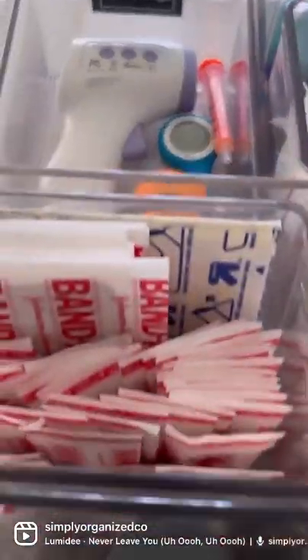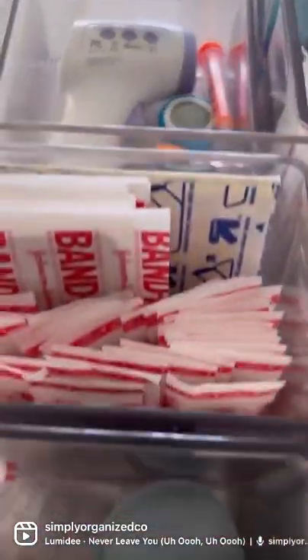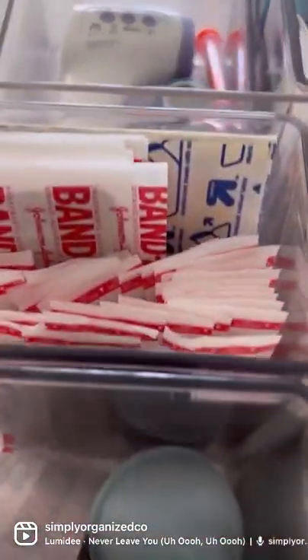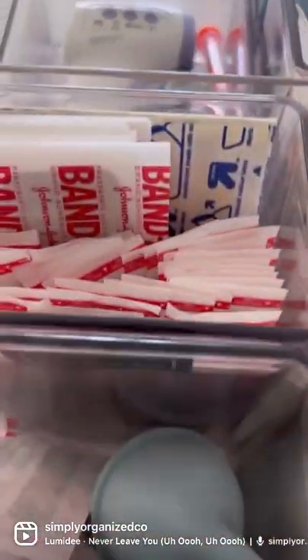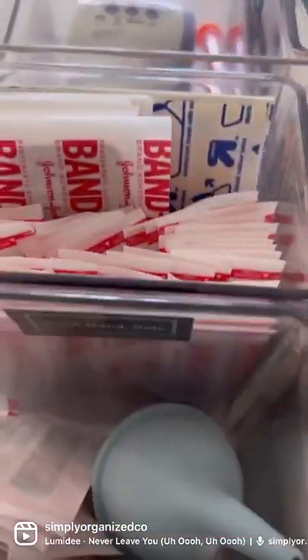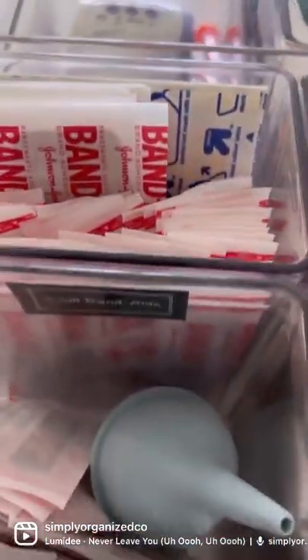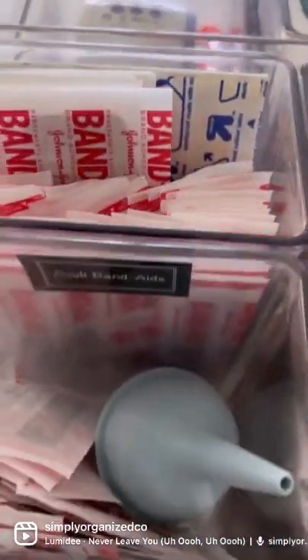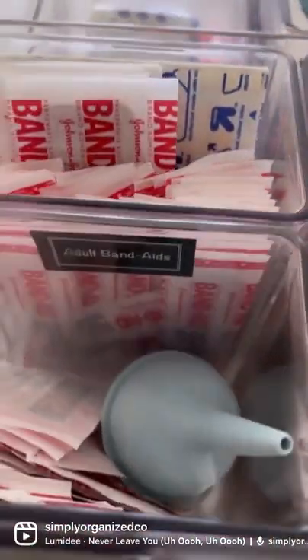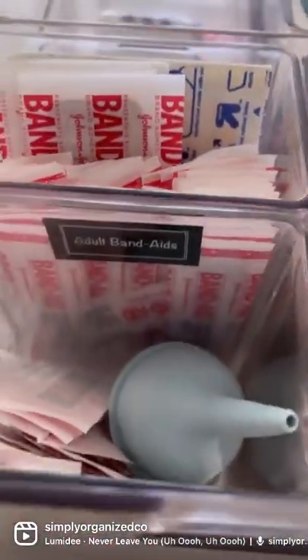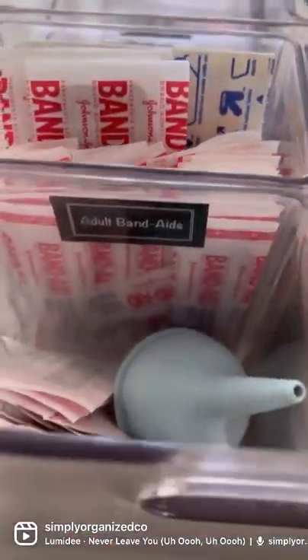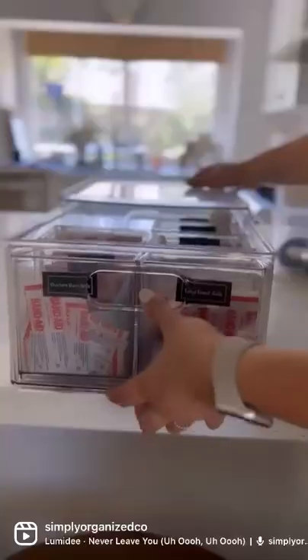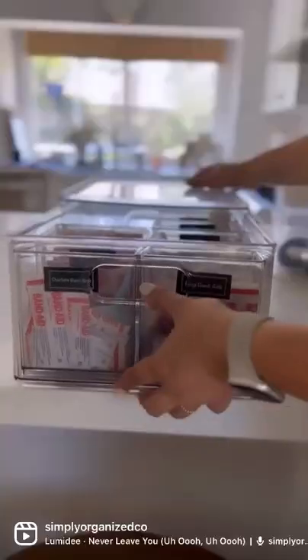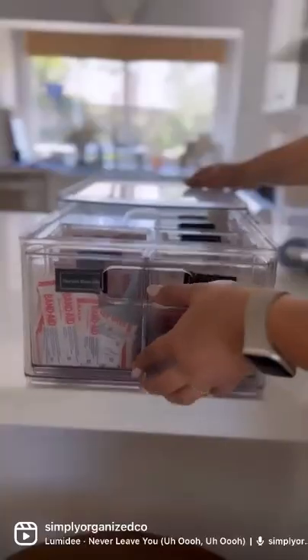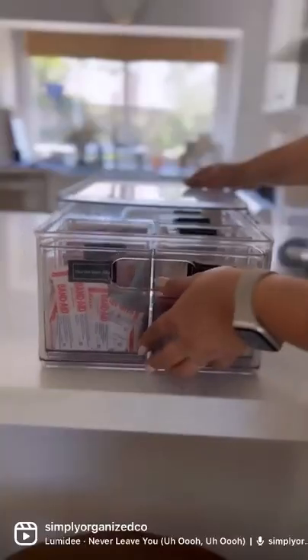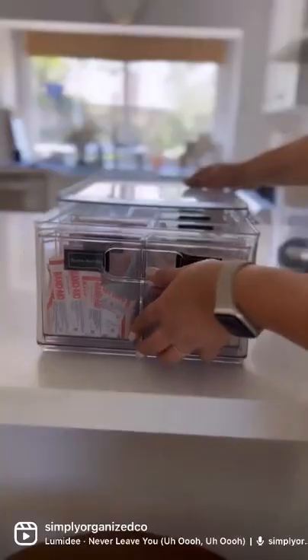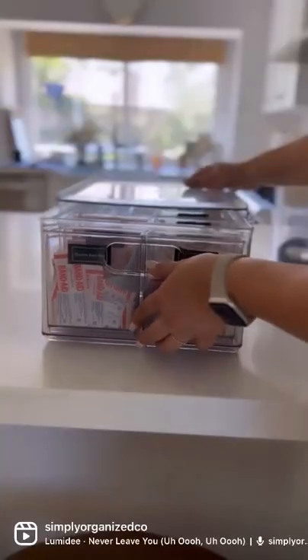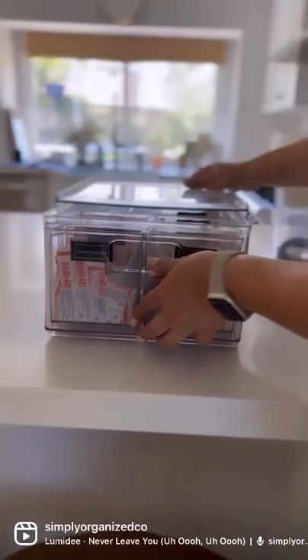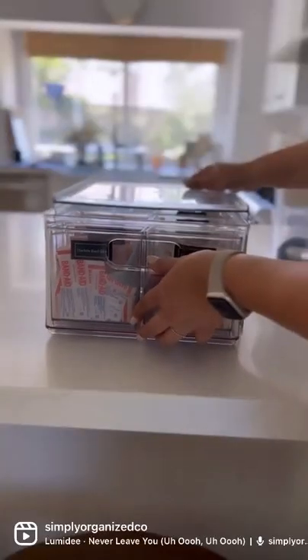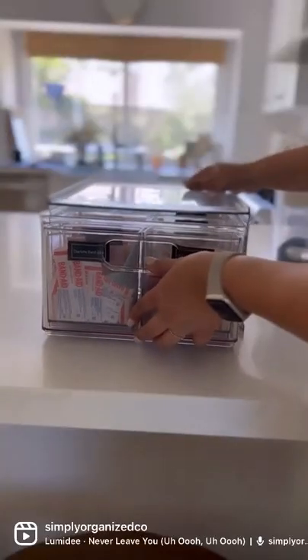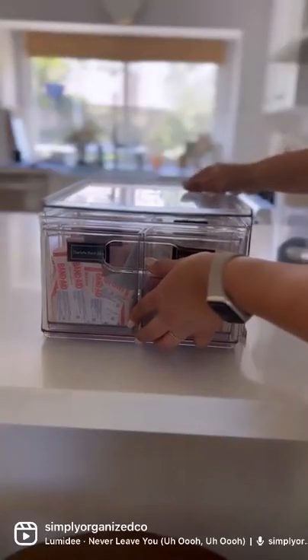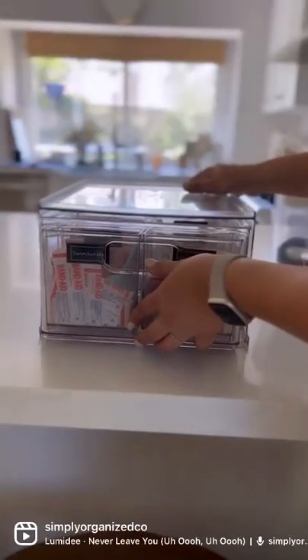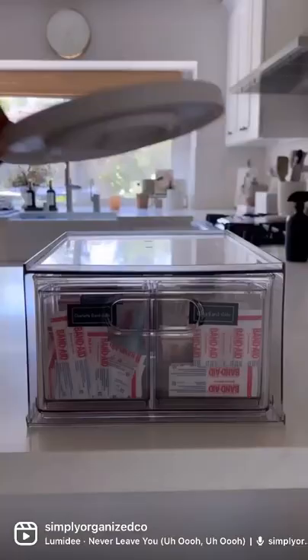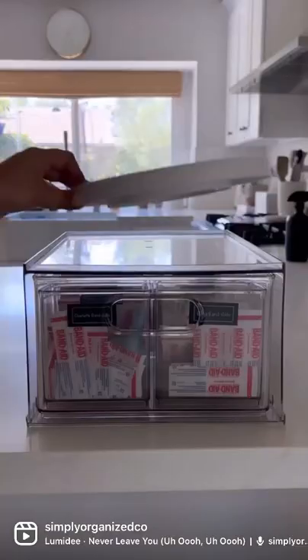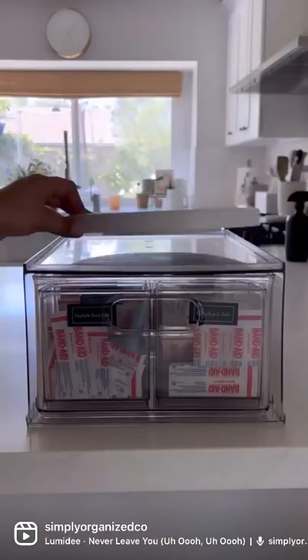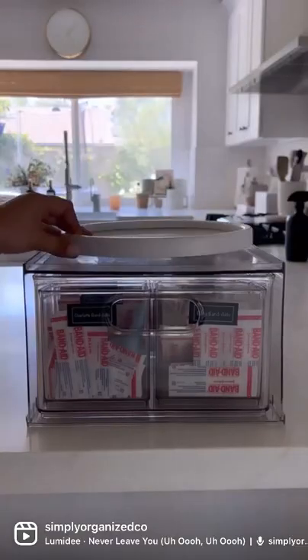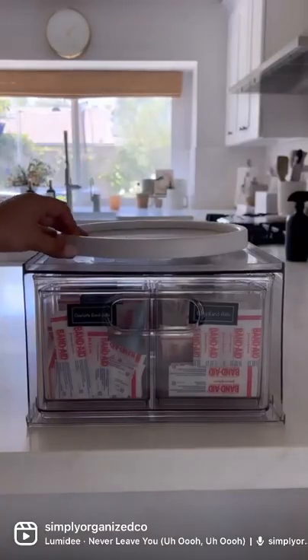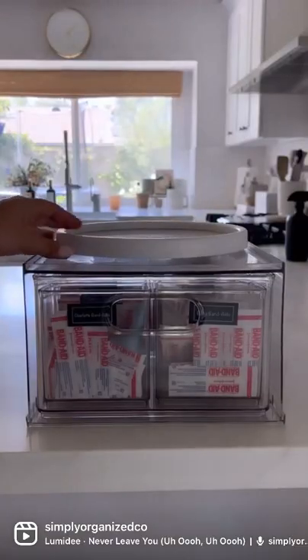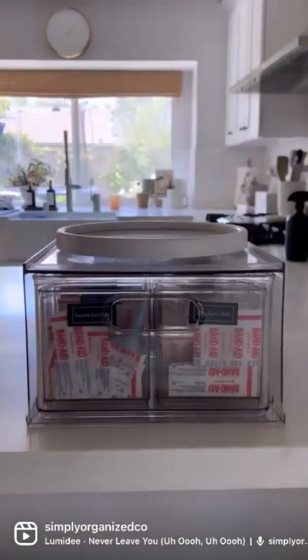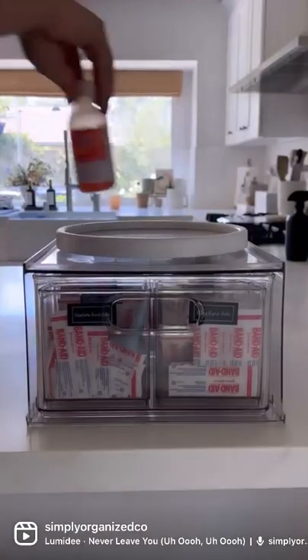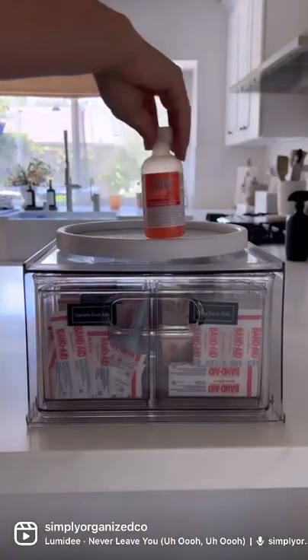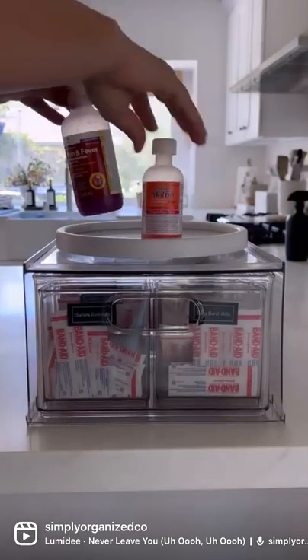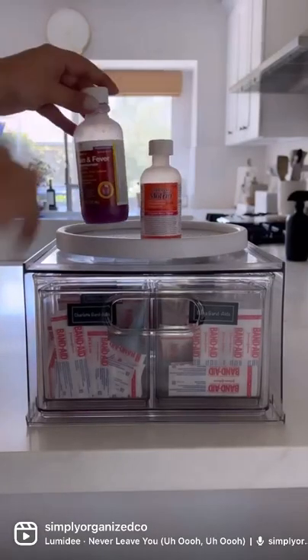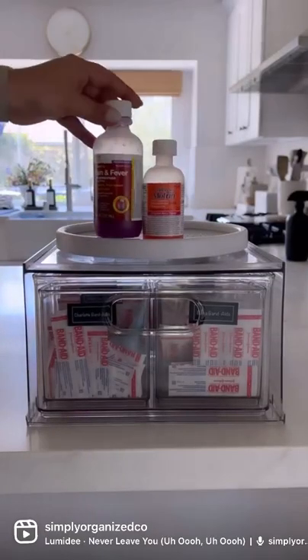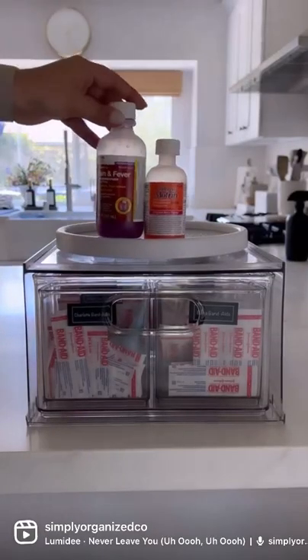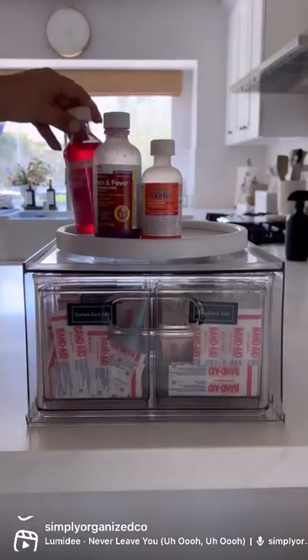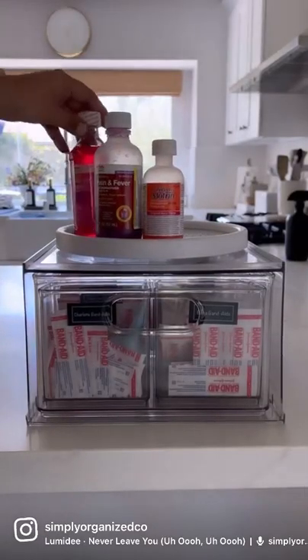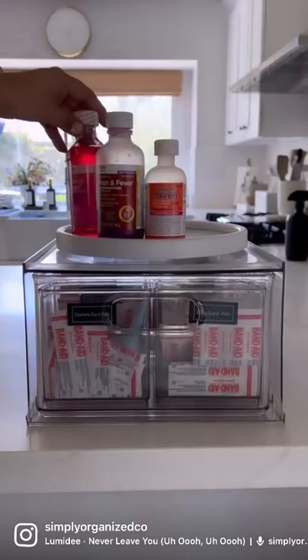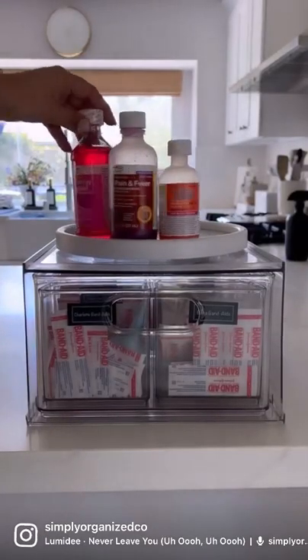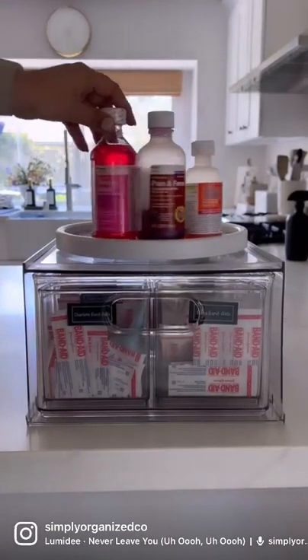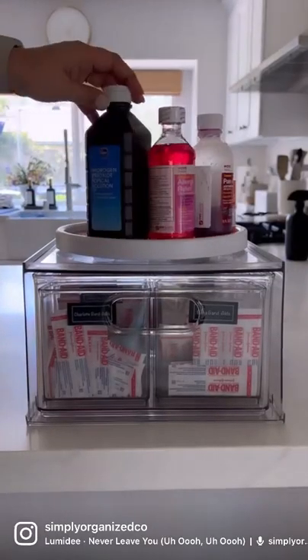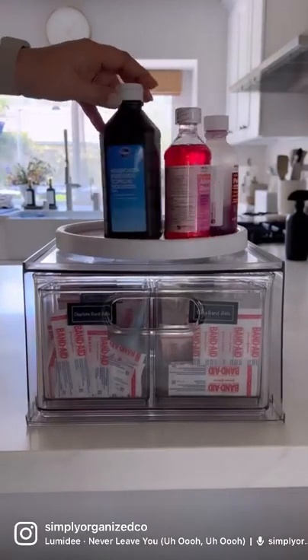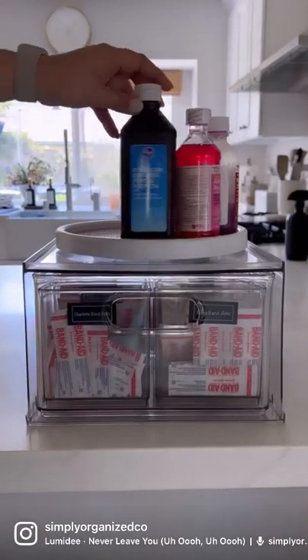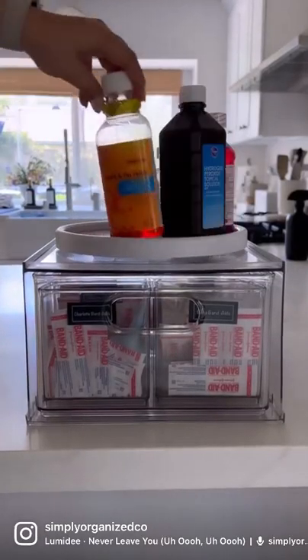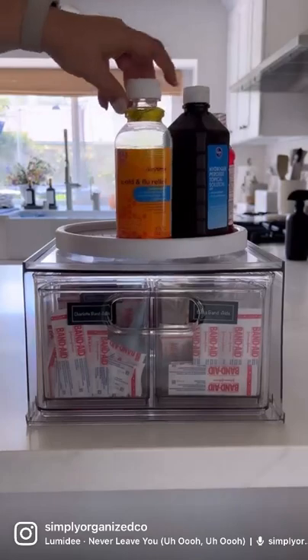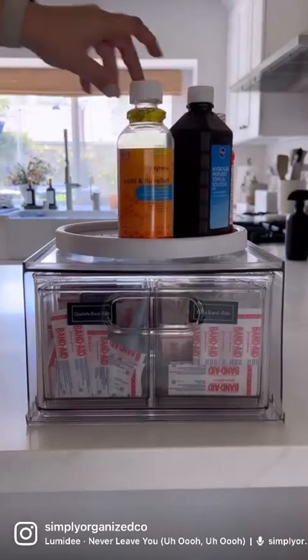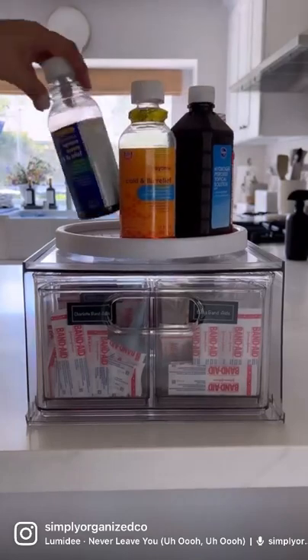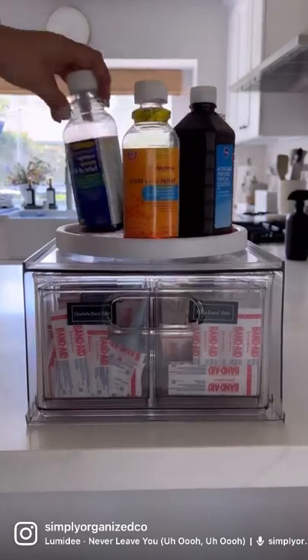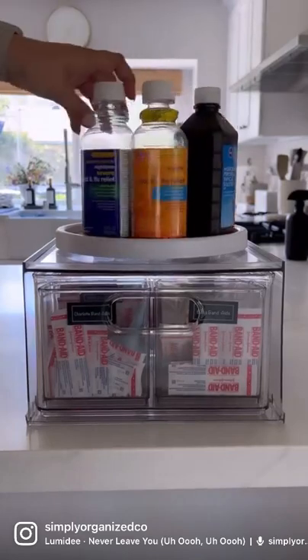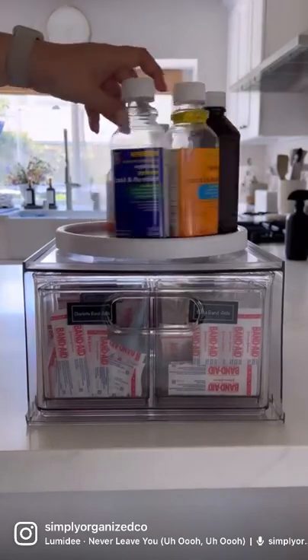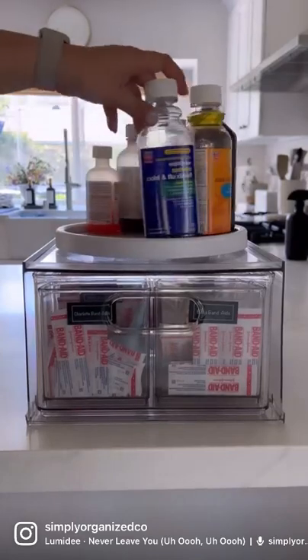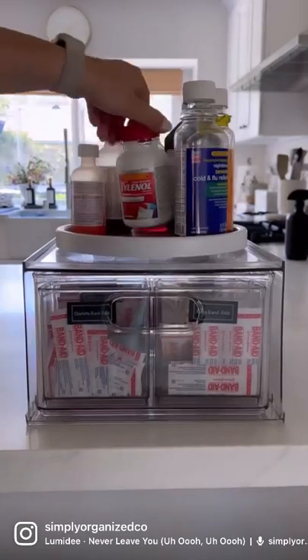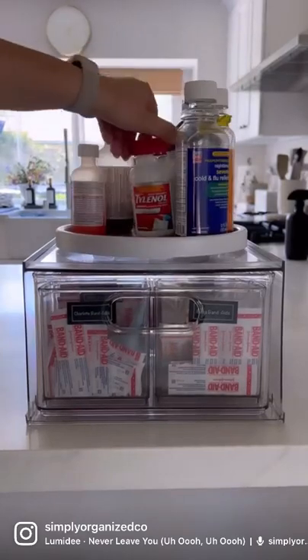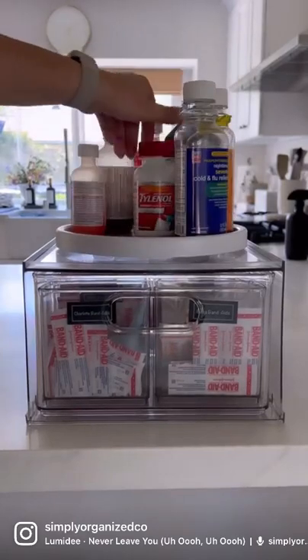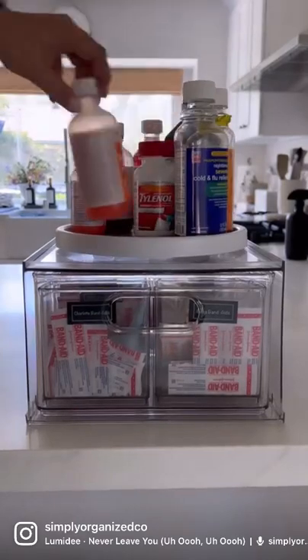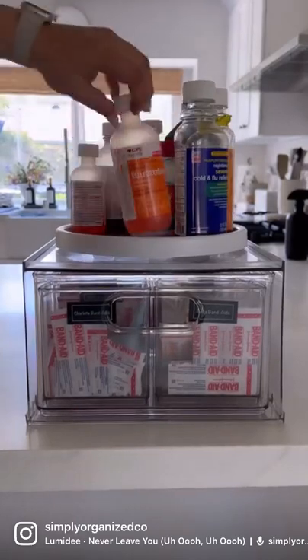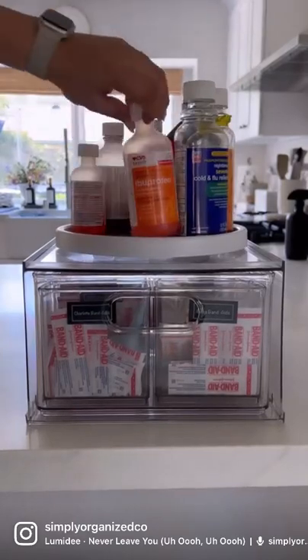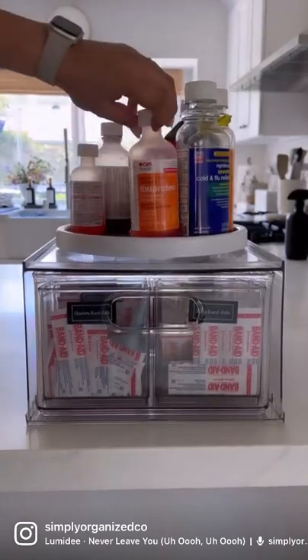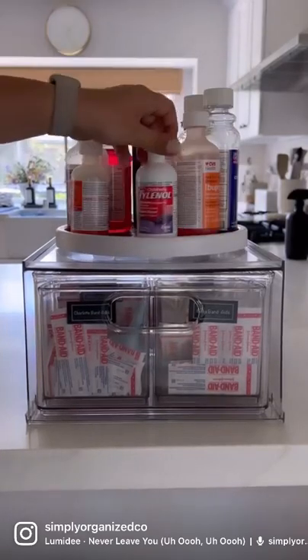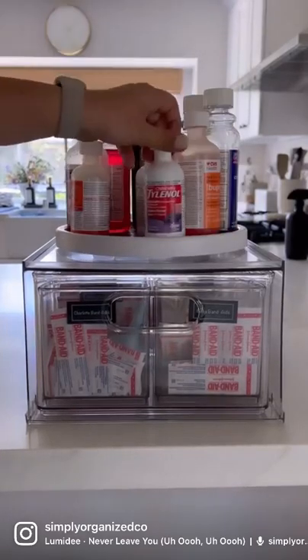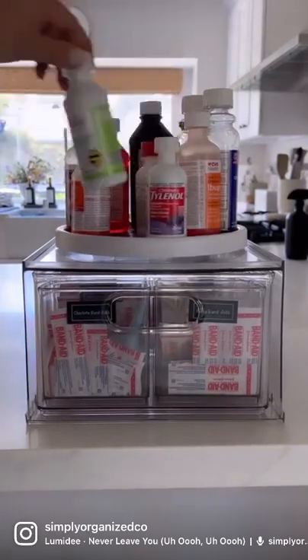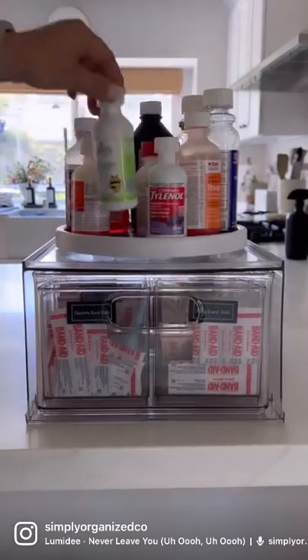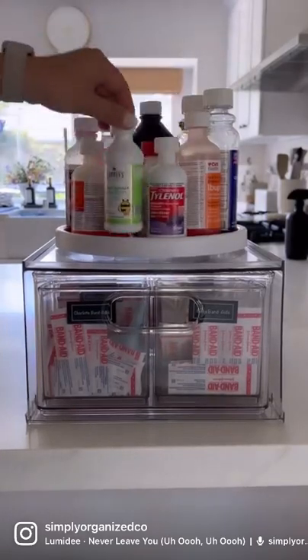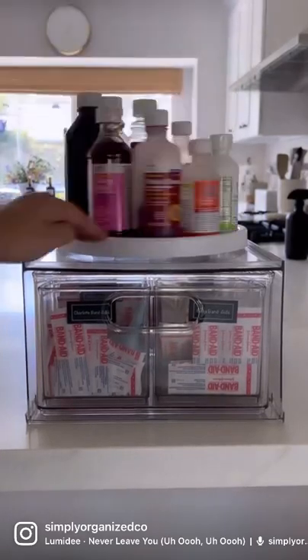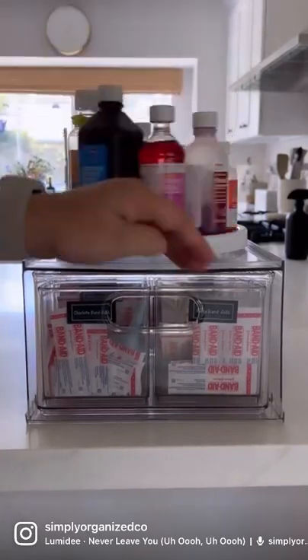I used a drawer here so that we can place the larger items on top. And Lazy Susans are perfect for easy access of medicines.